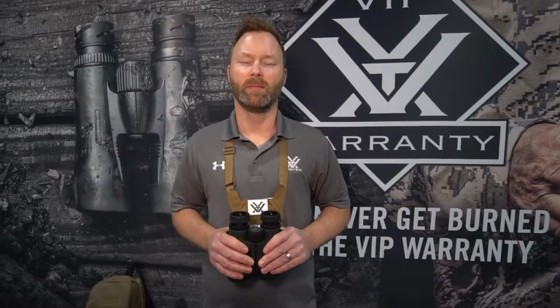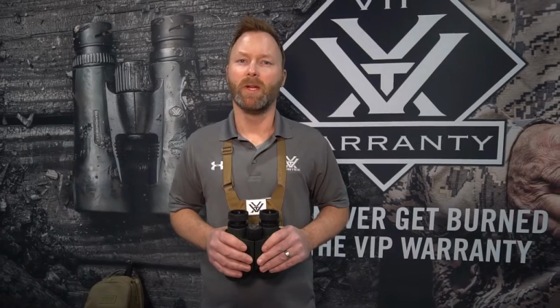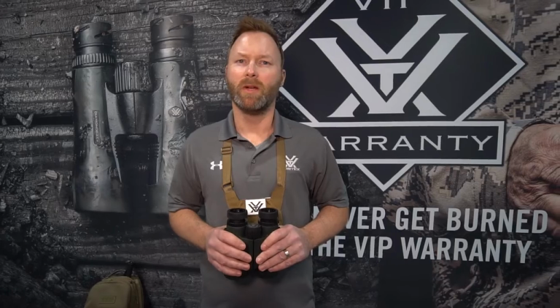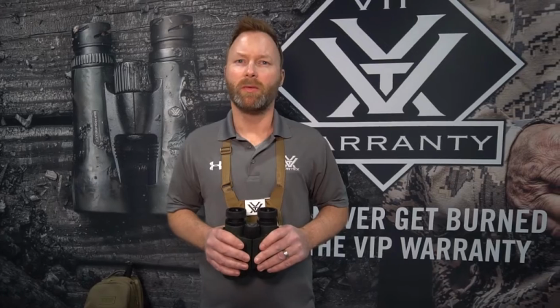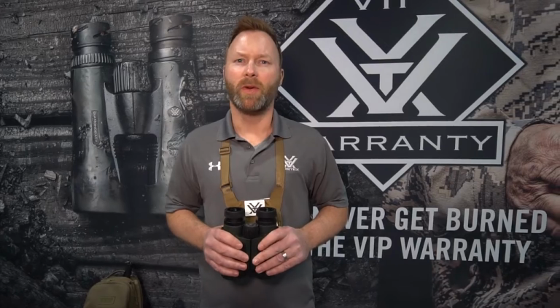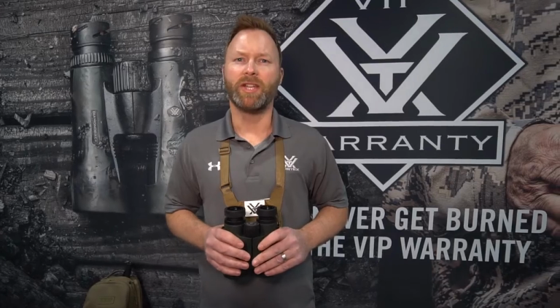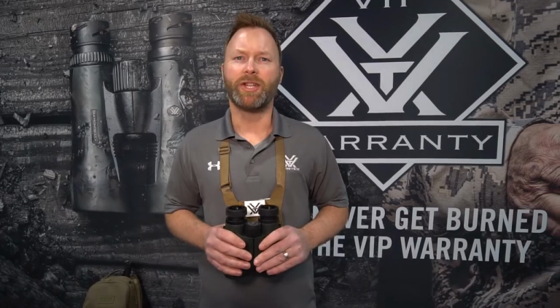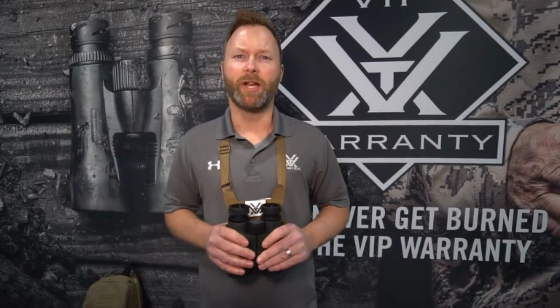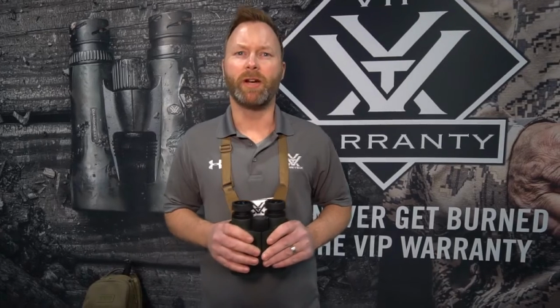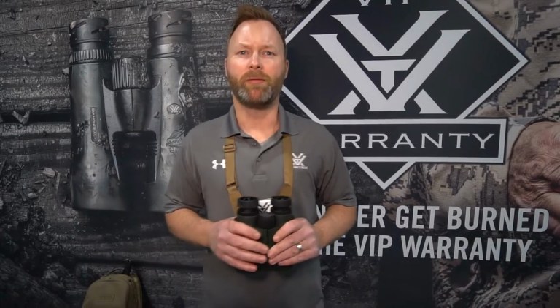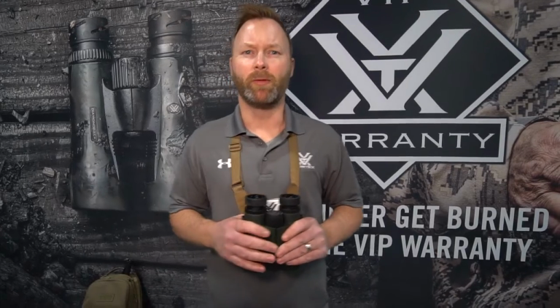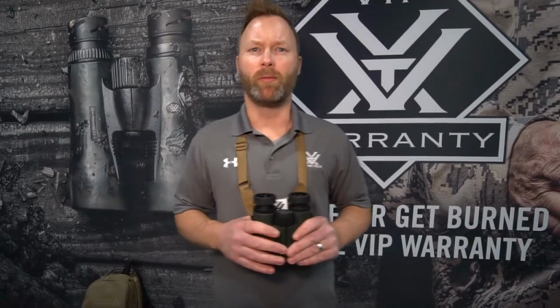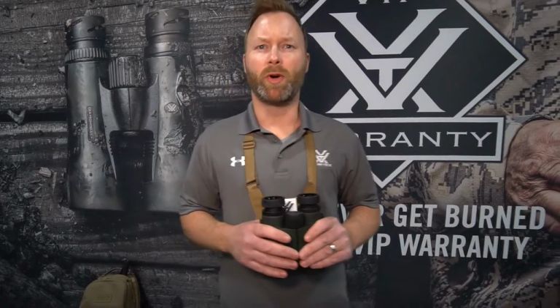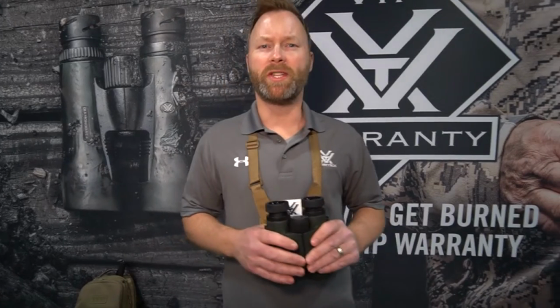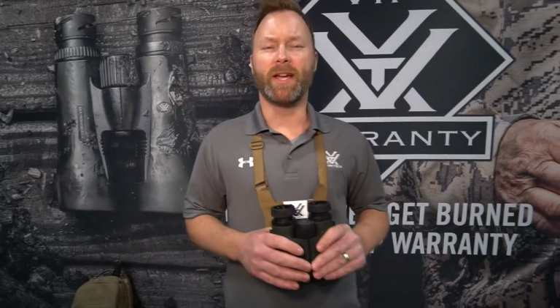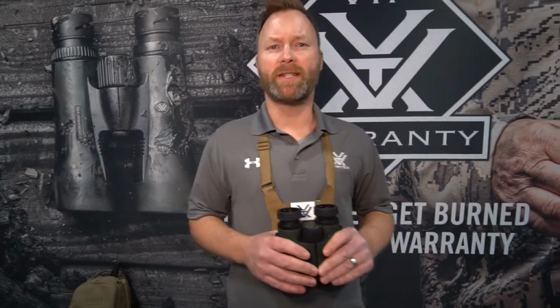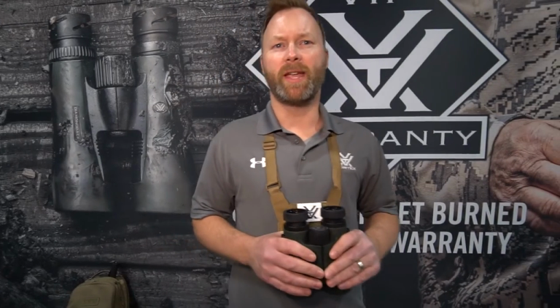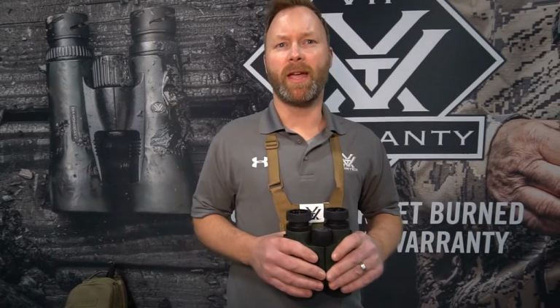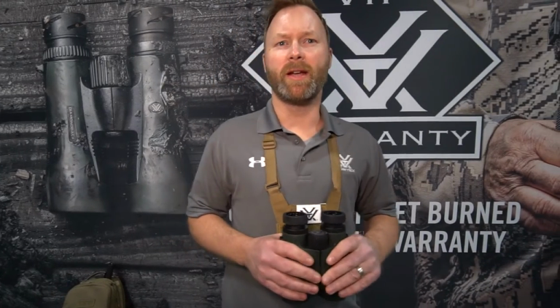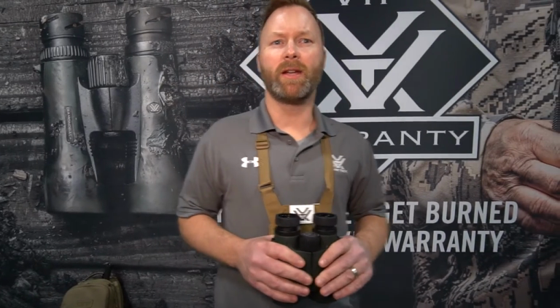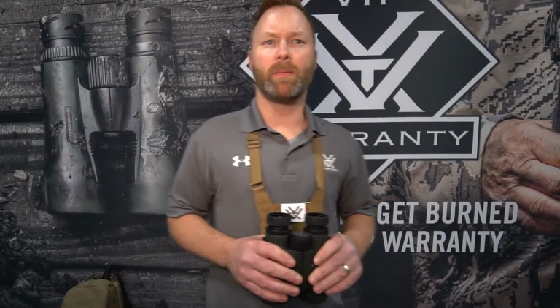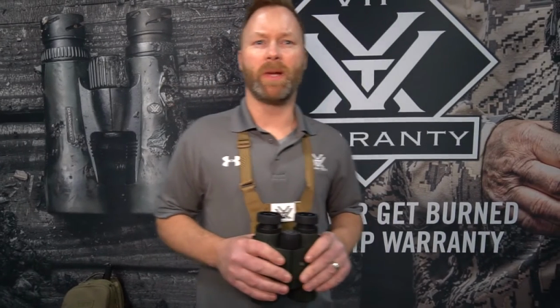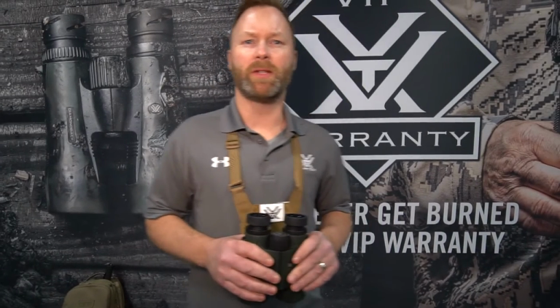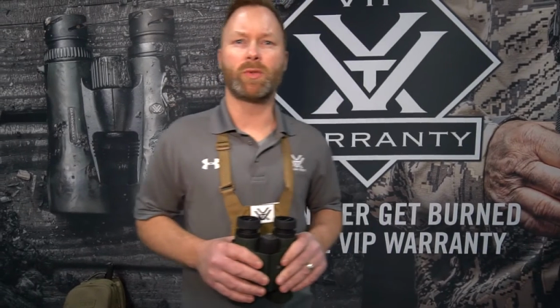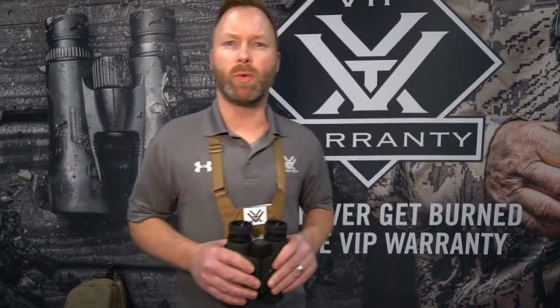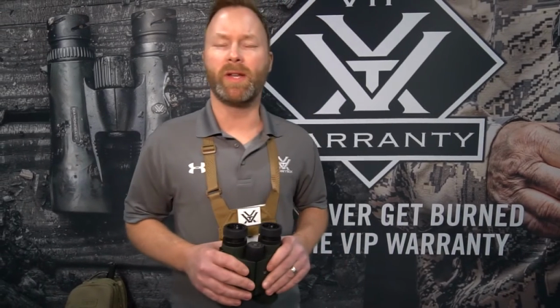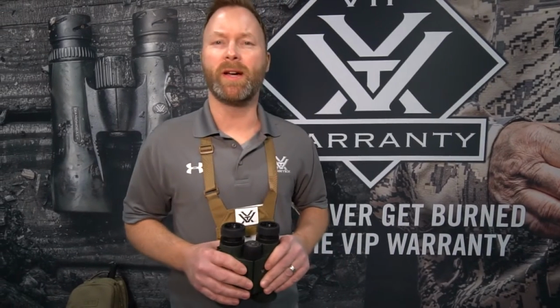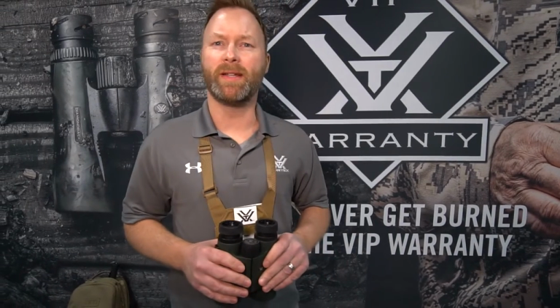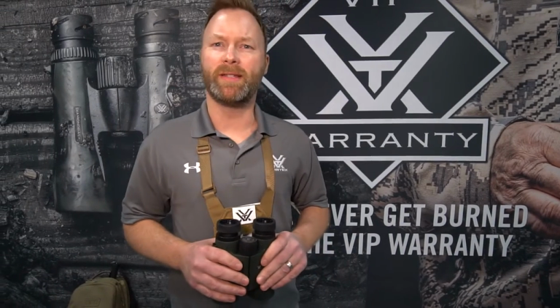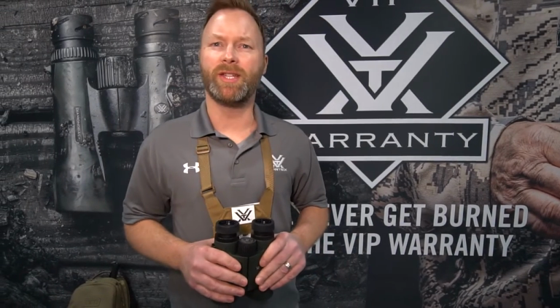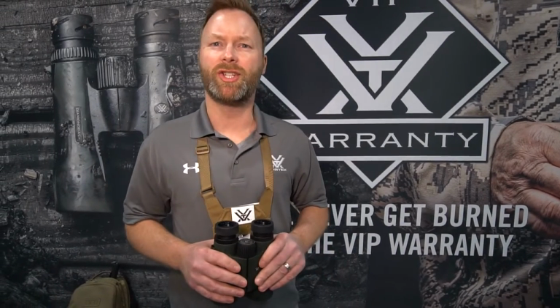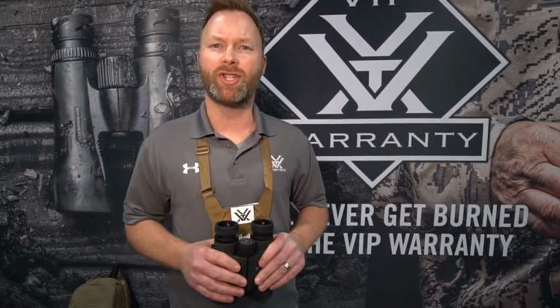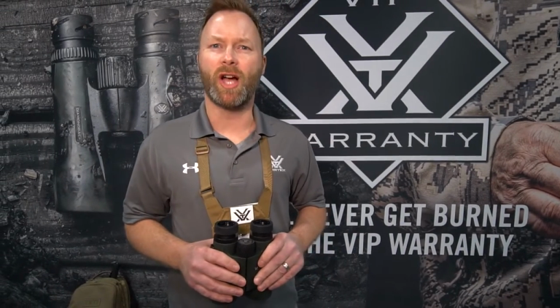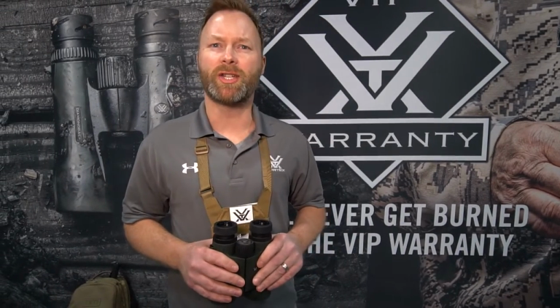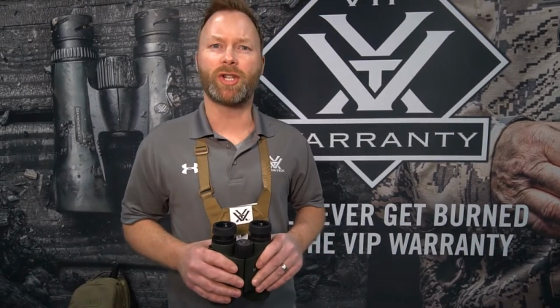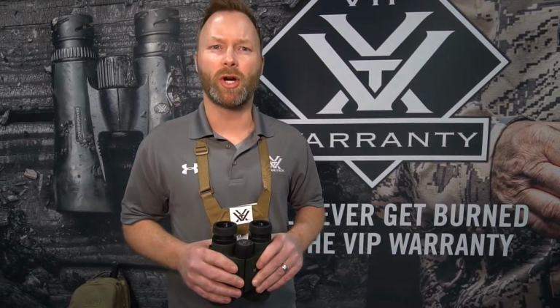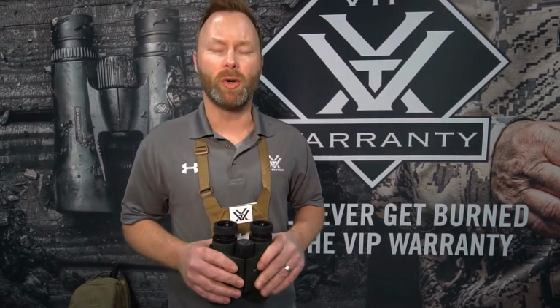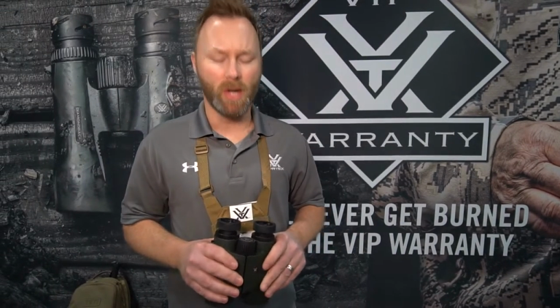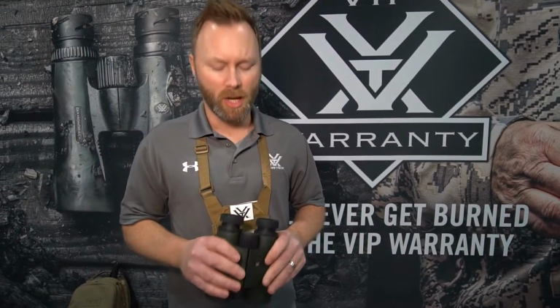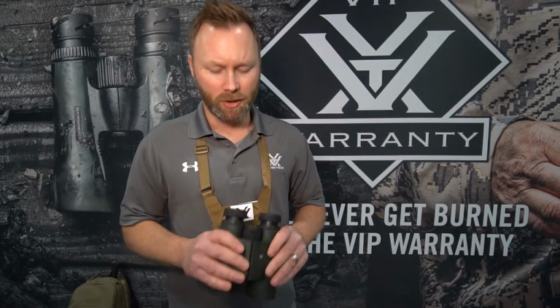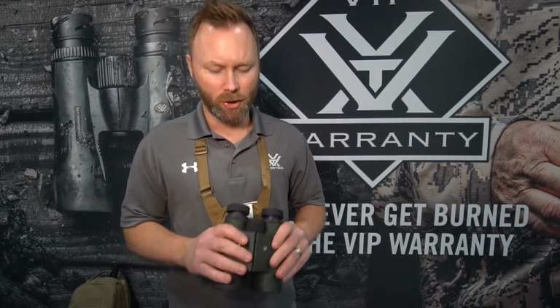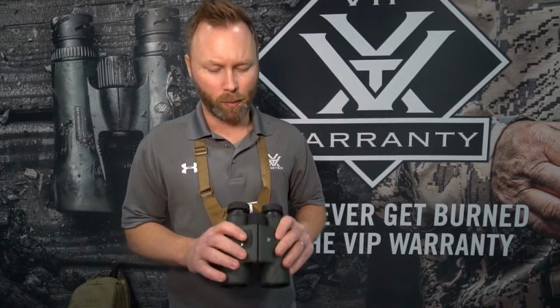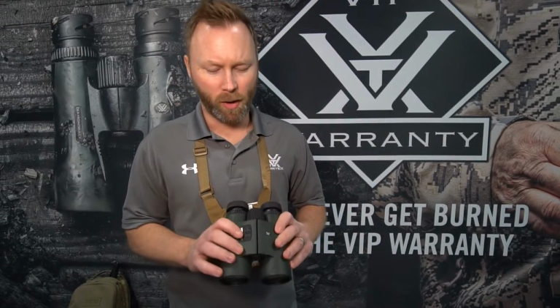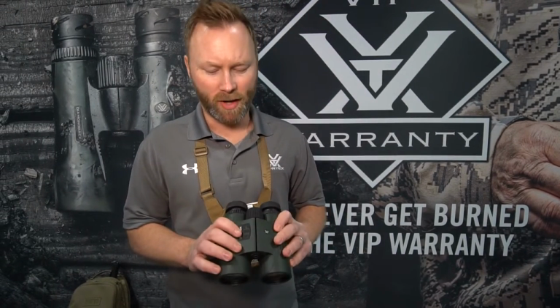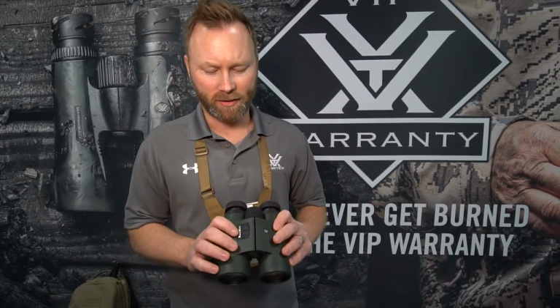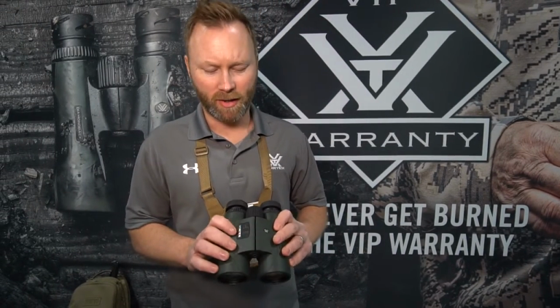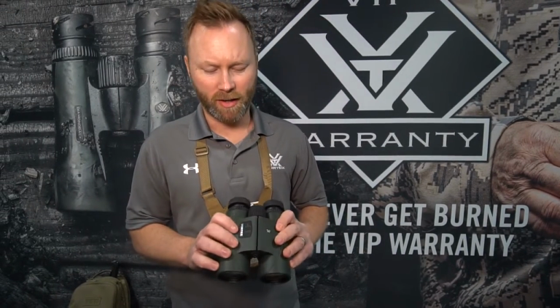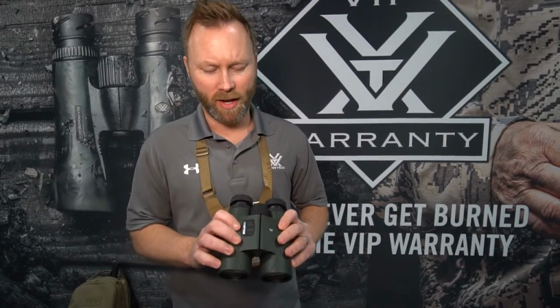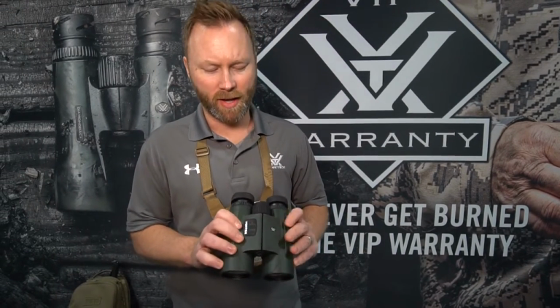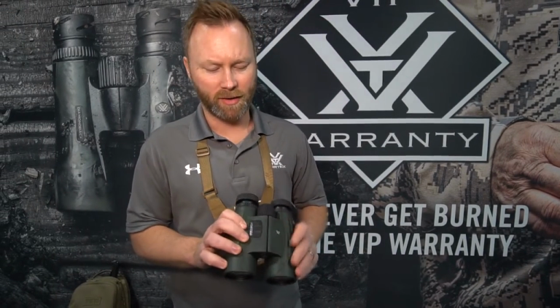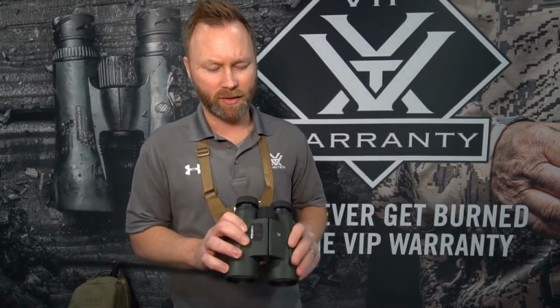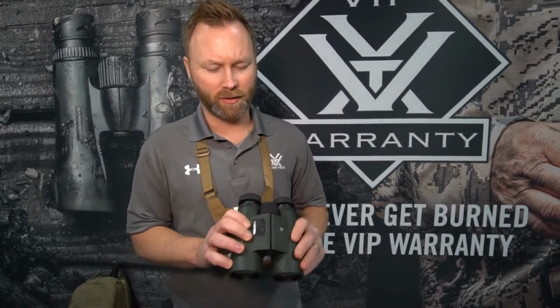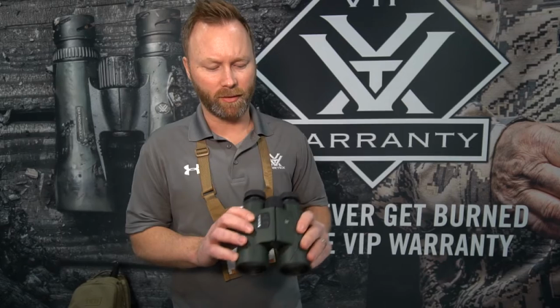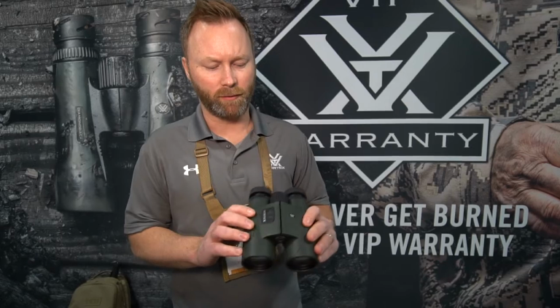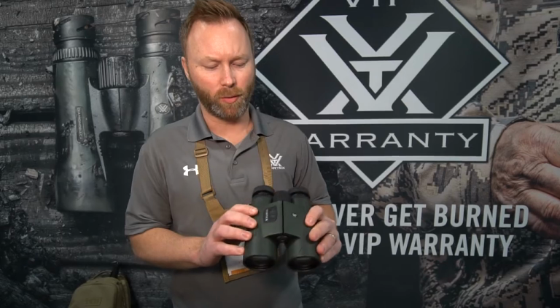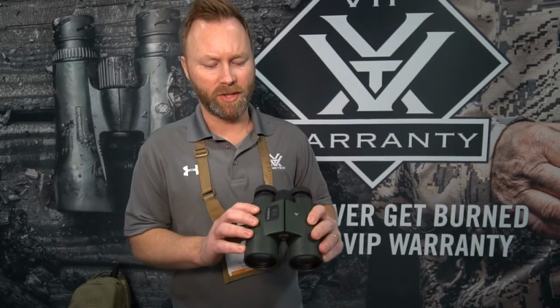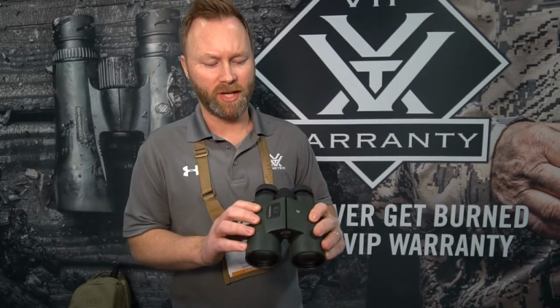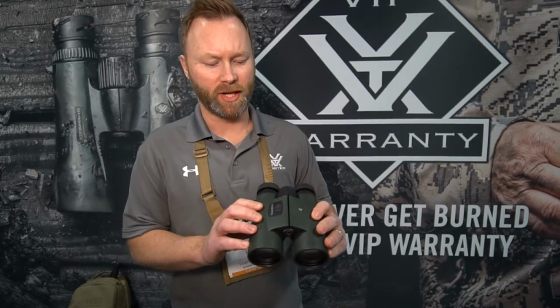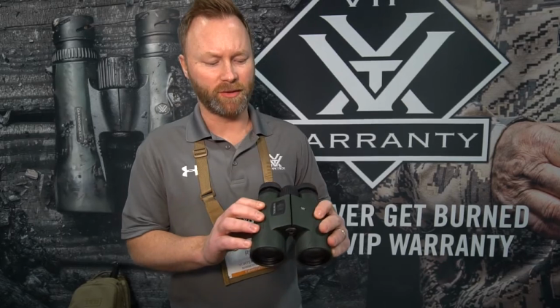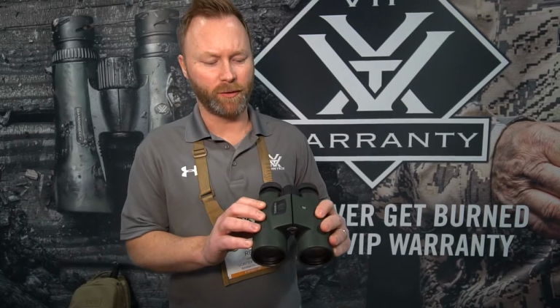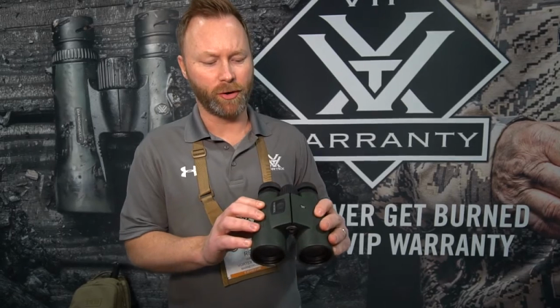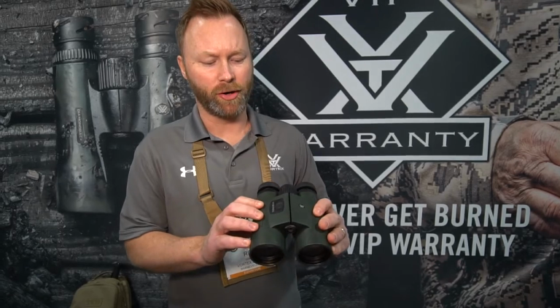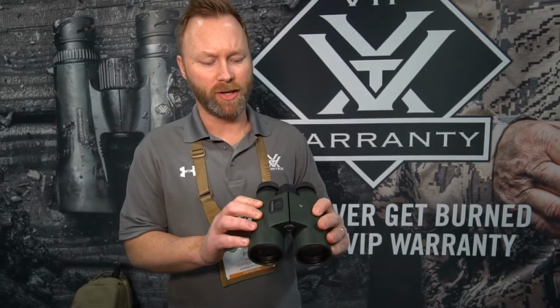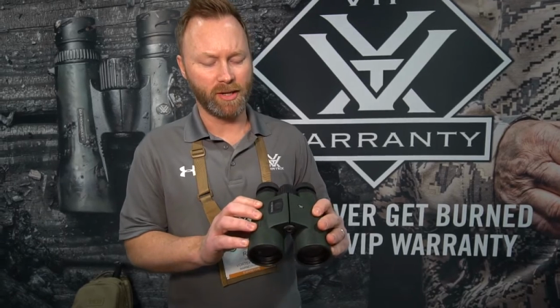Reg here from Vortex Canada. I'm at the 2019 SHOT Show with a new product on hand — these are the Vortex Curie.